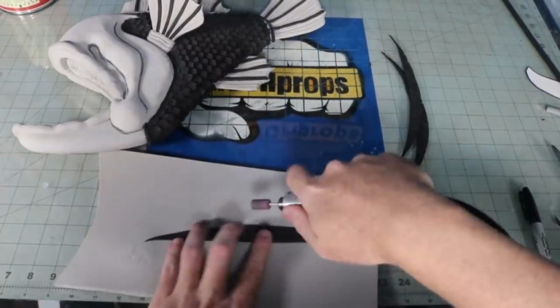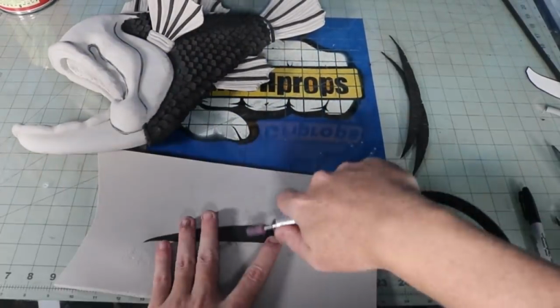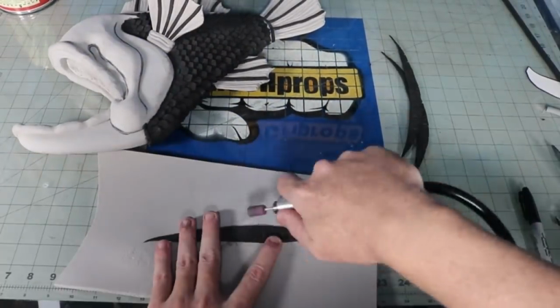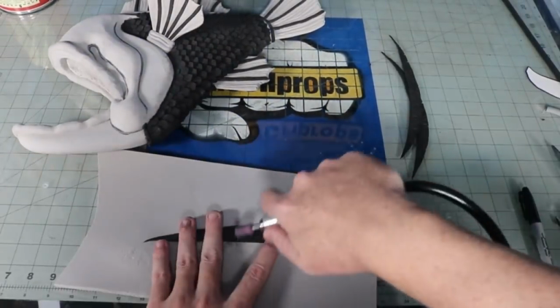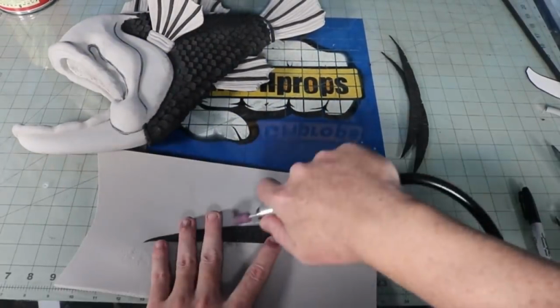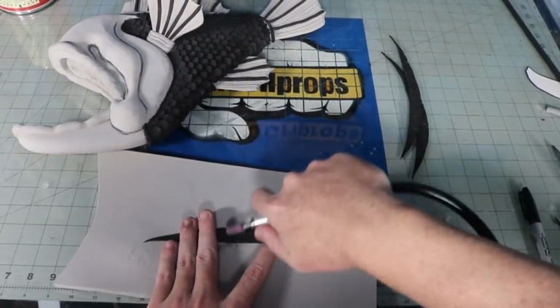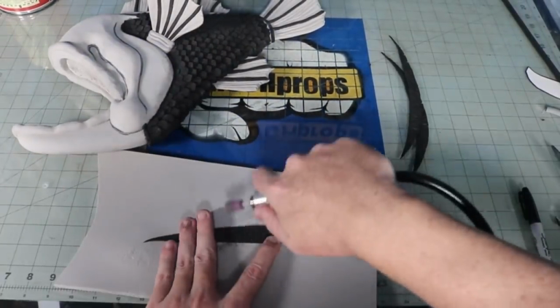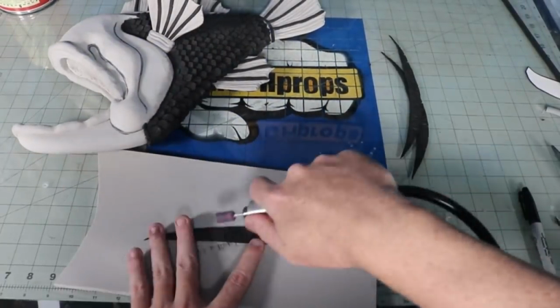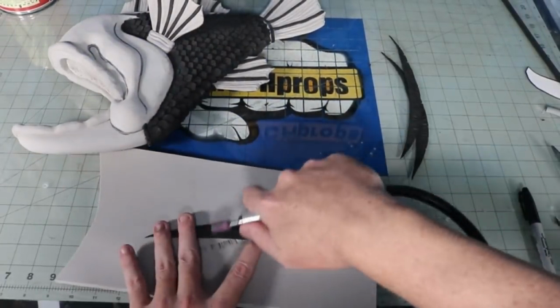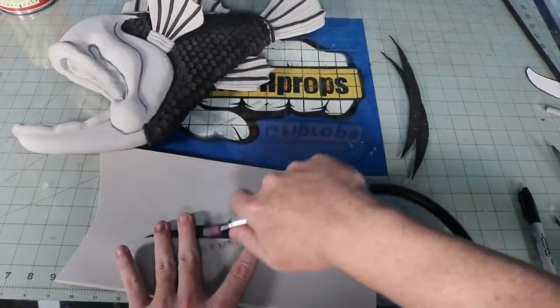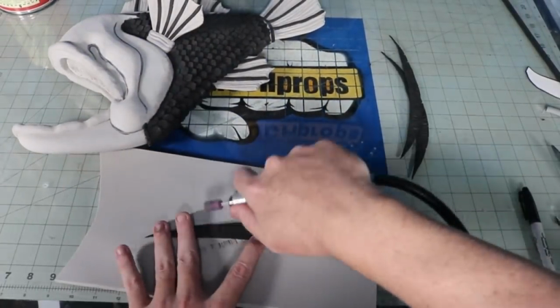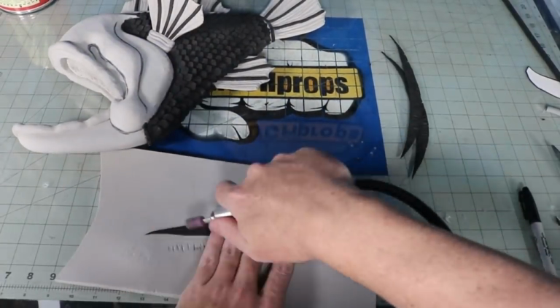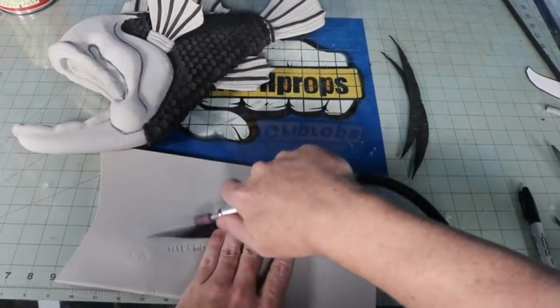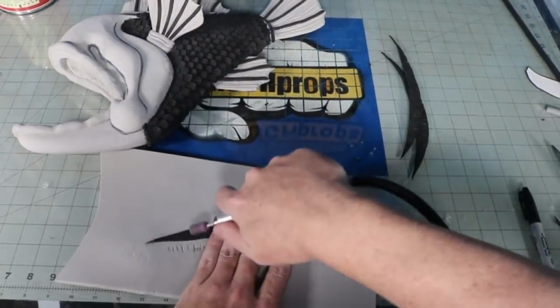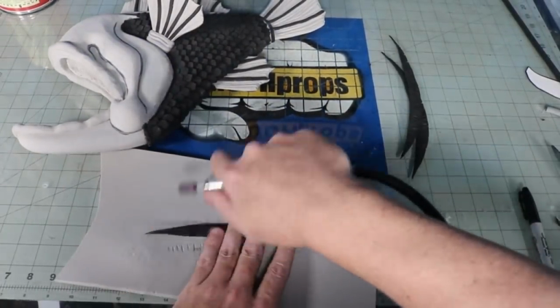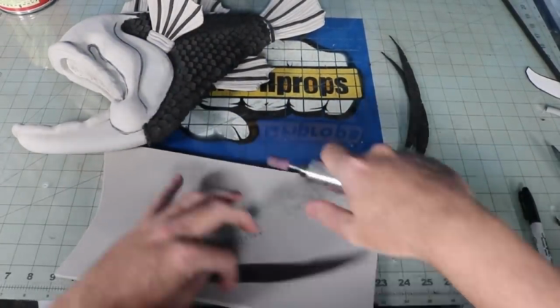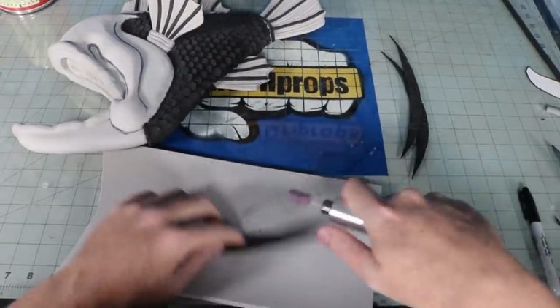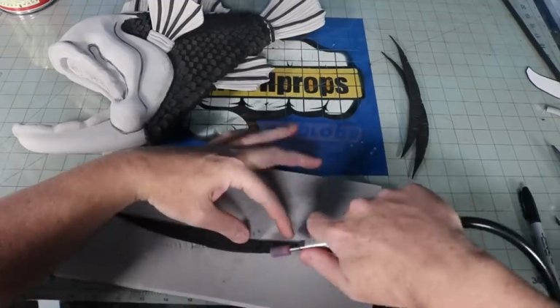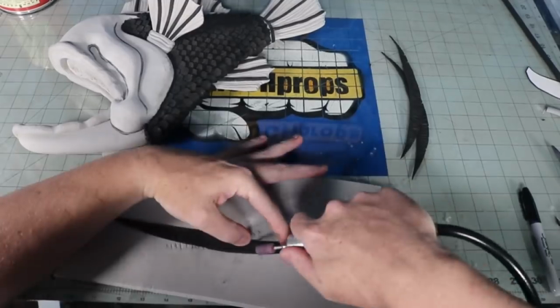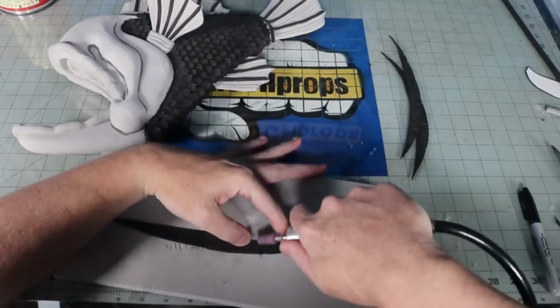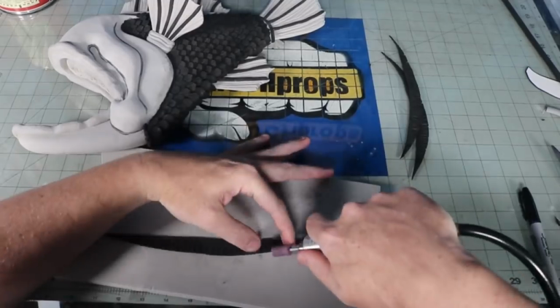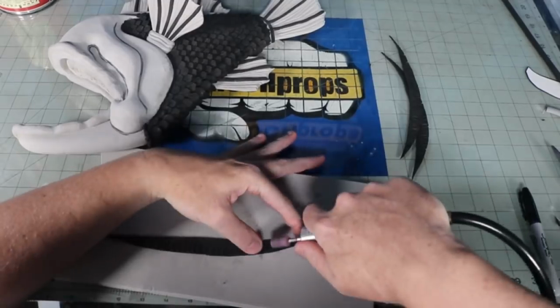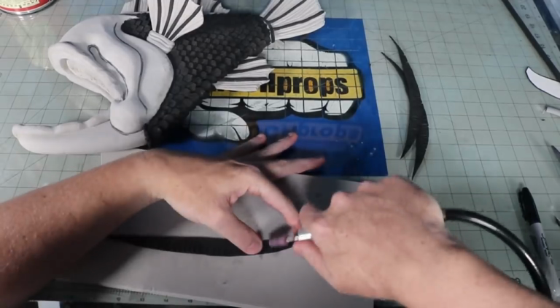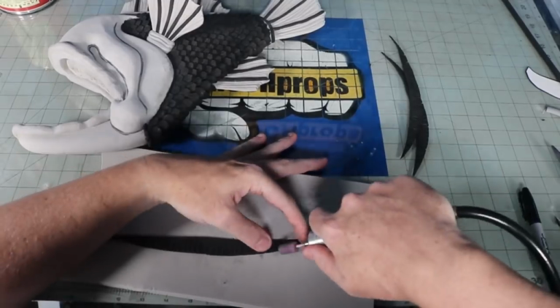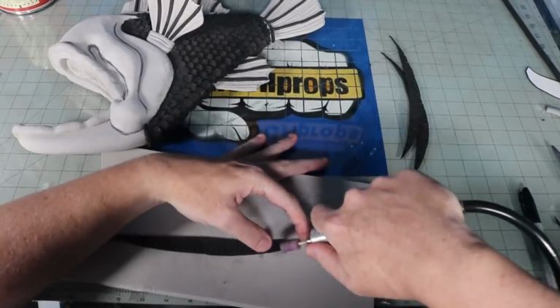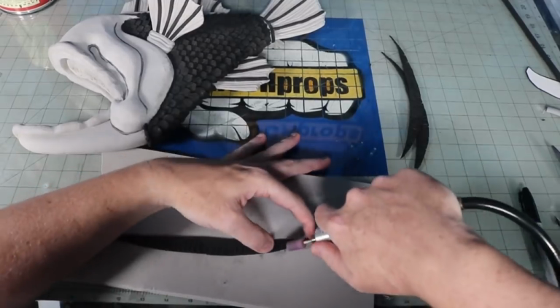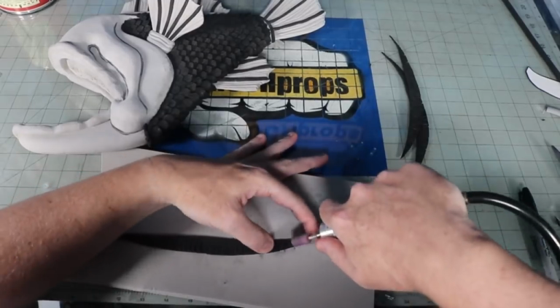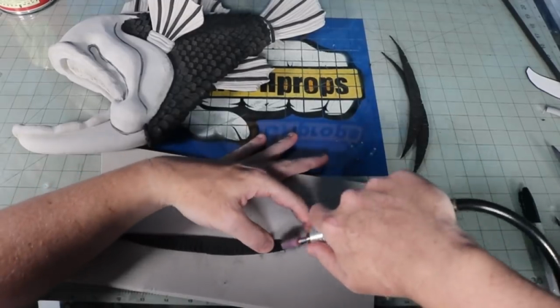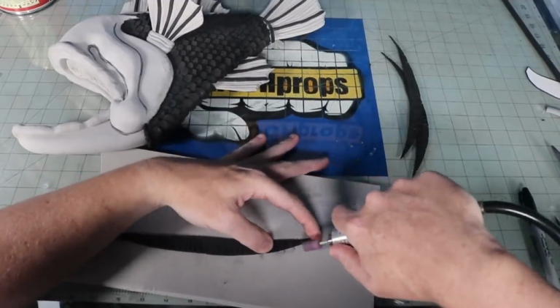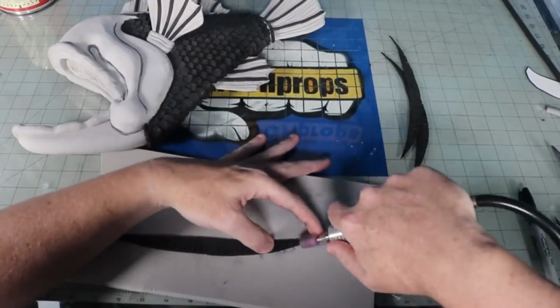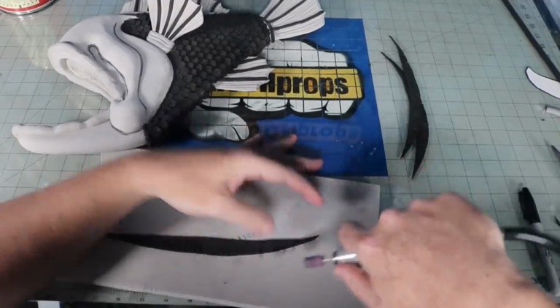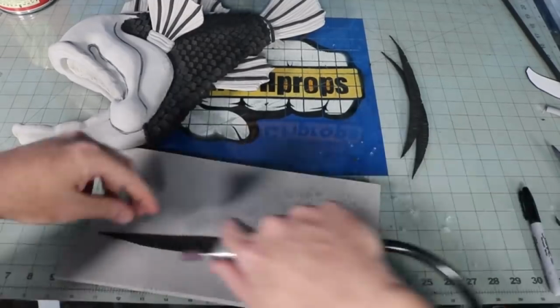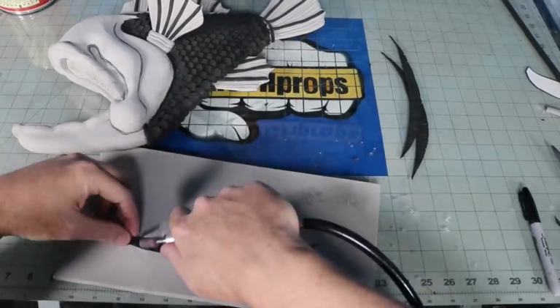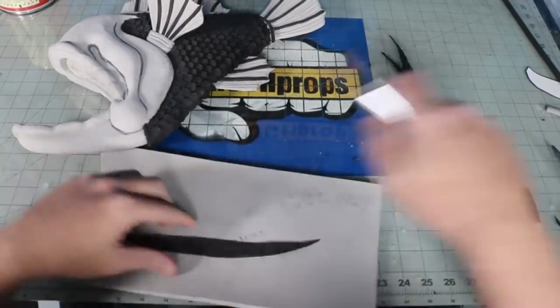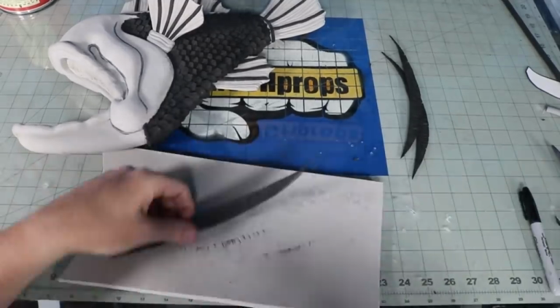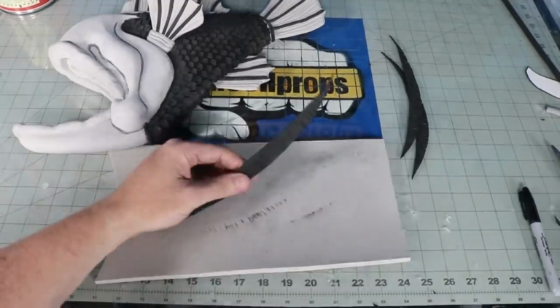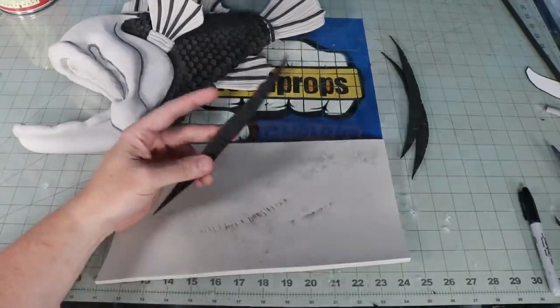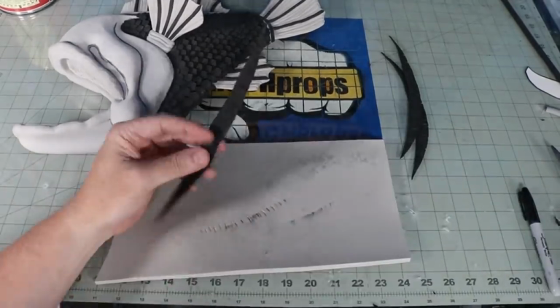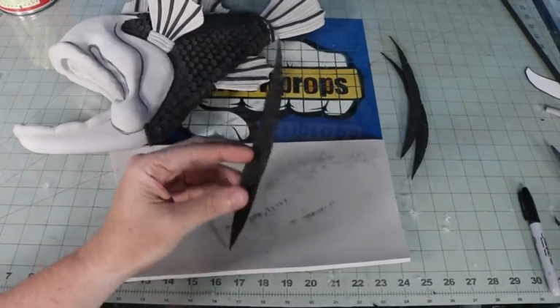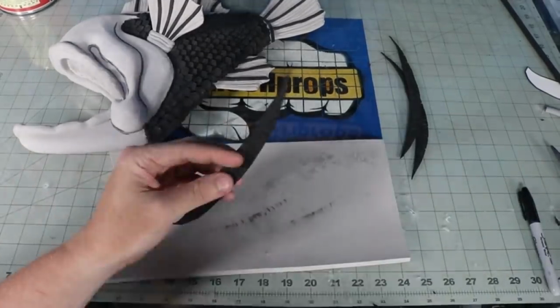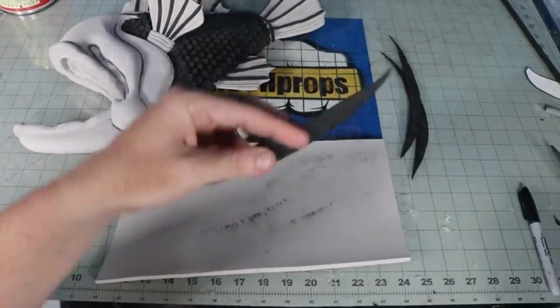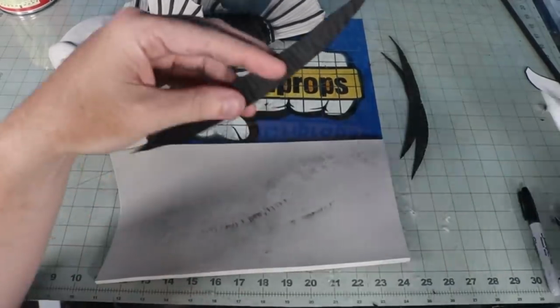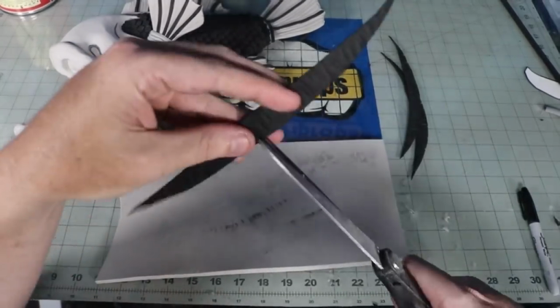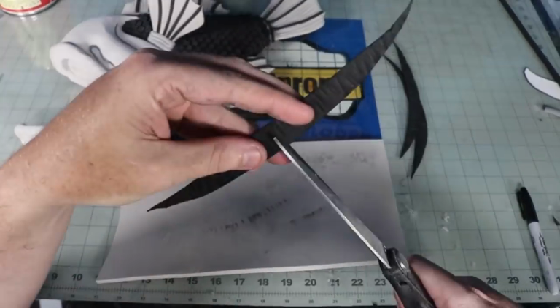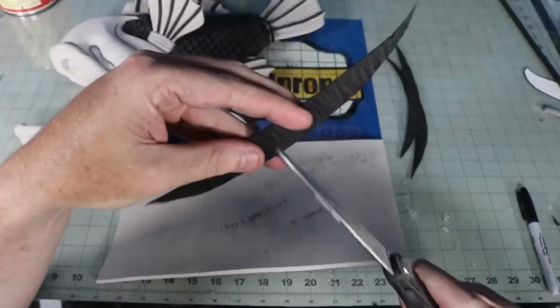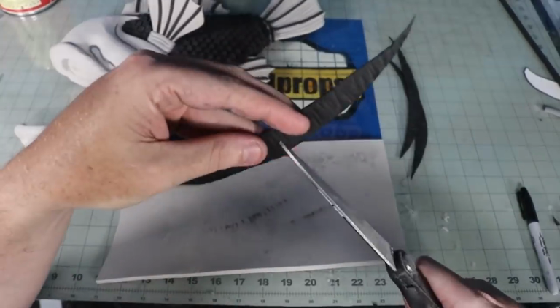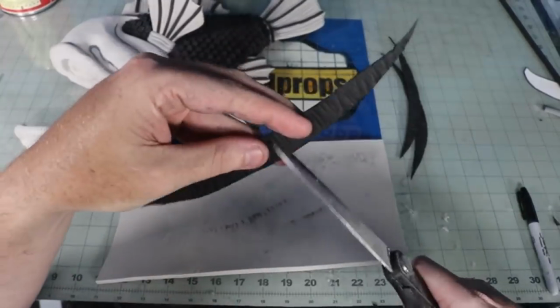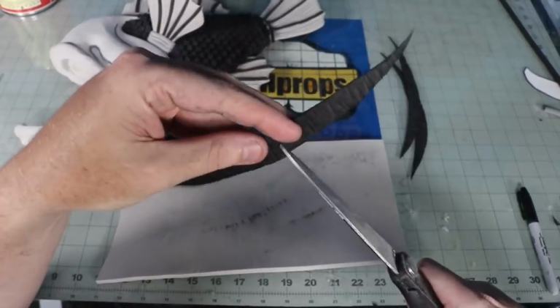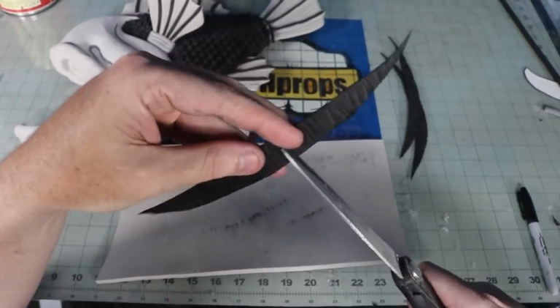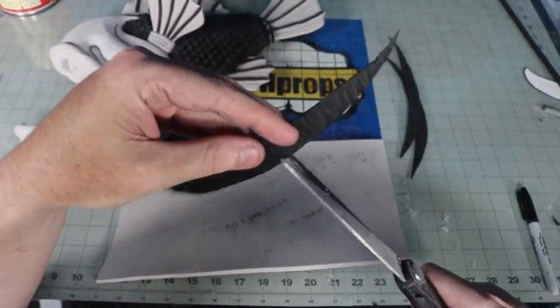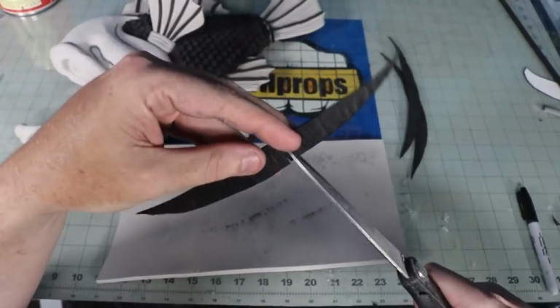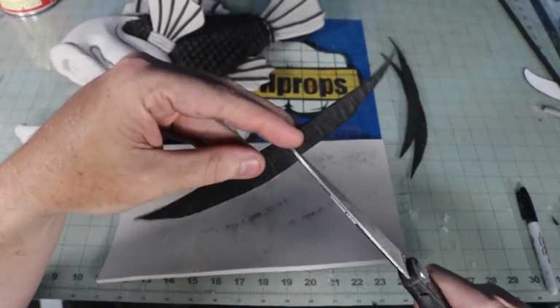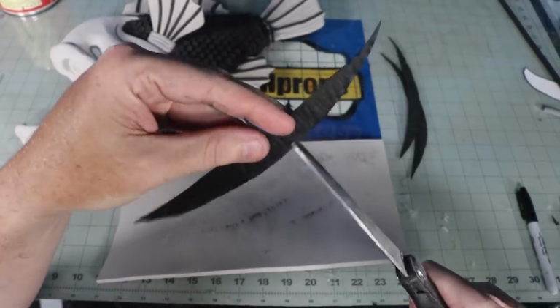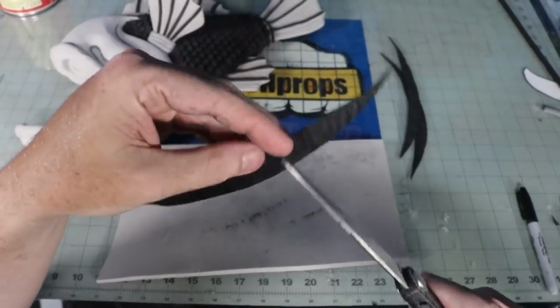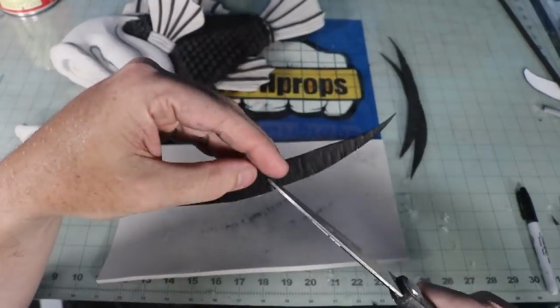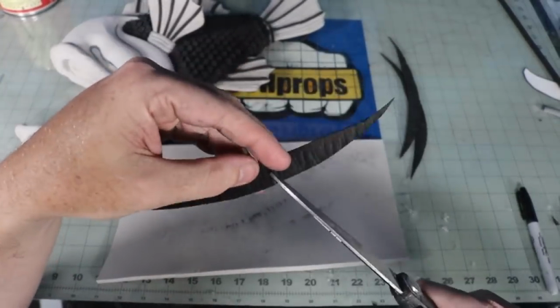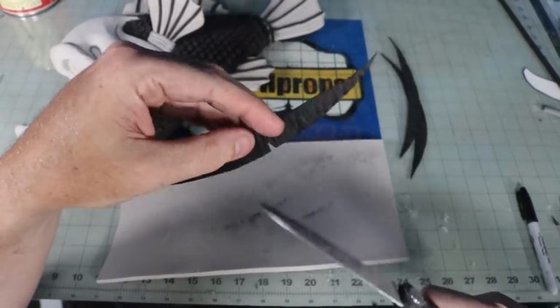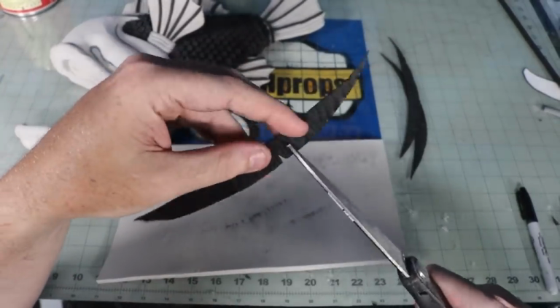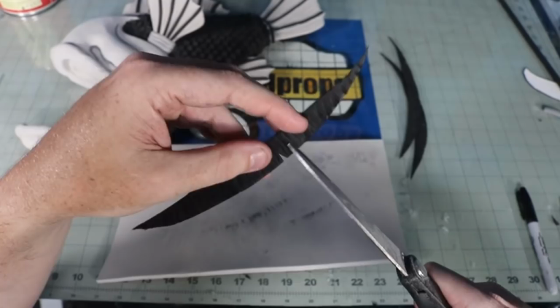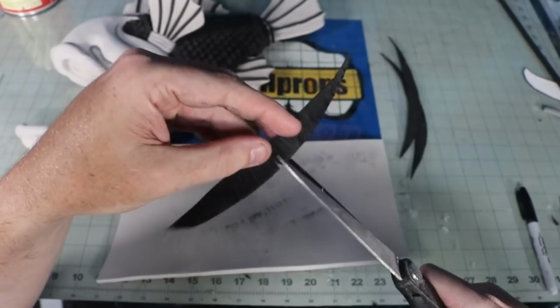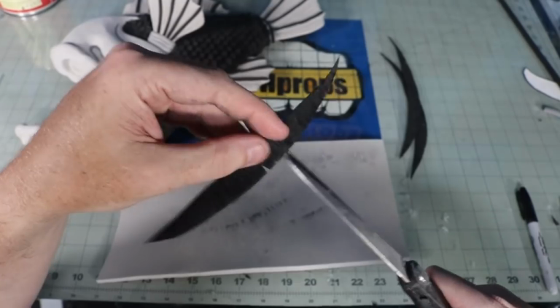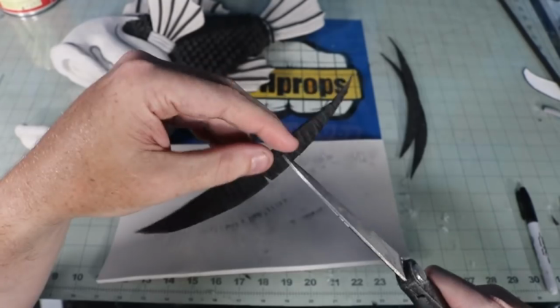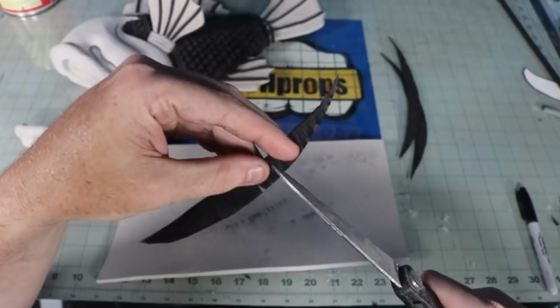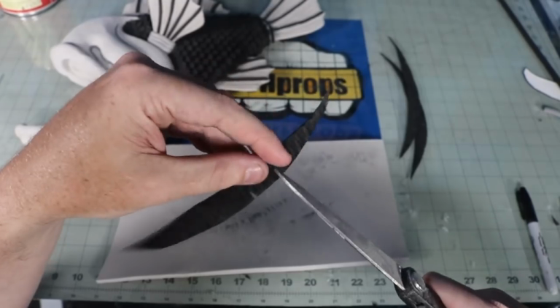To make the gills, I cut out these pointed strips, sanded them with some little ridges on them, and then cut sections to allow them to bend around the jawline.